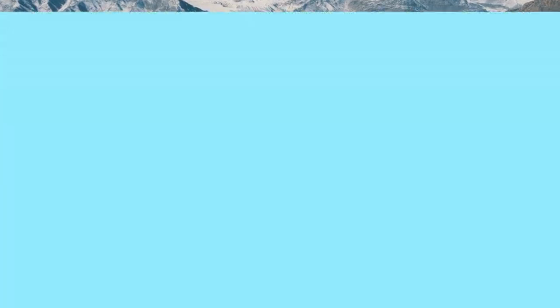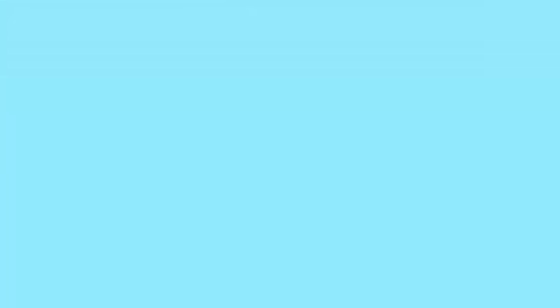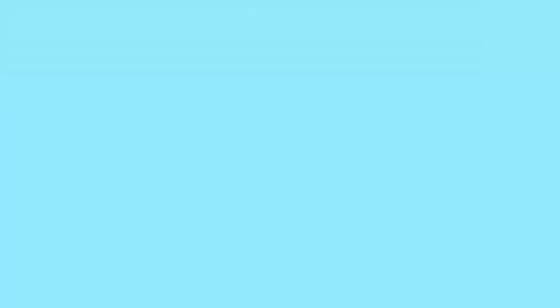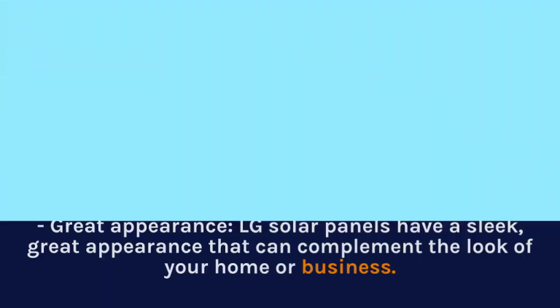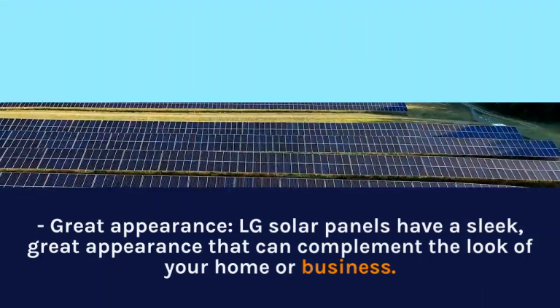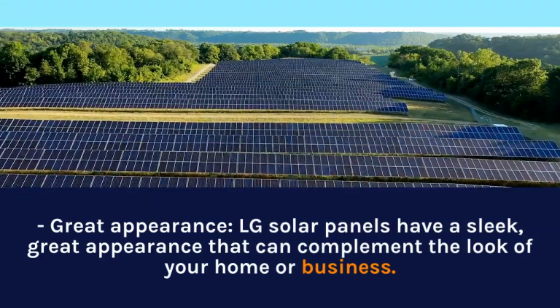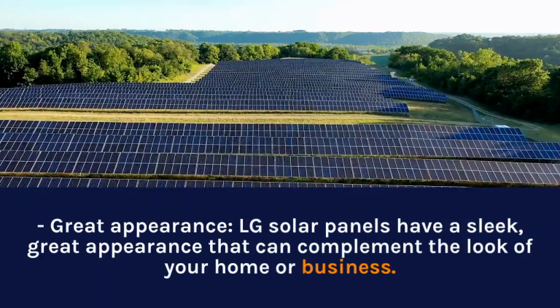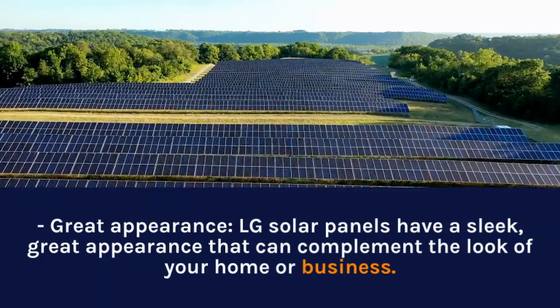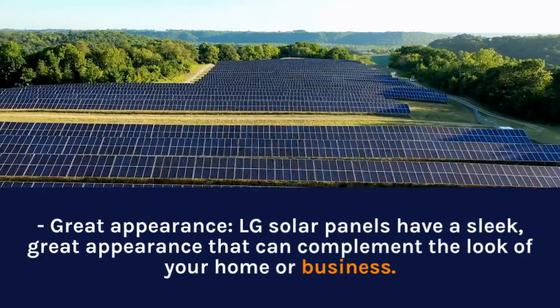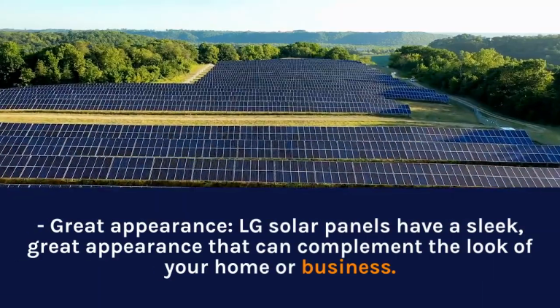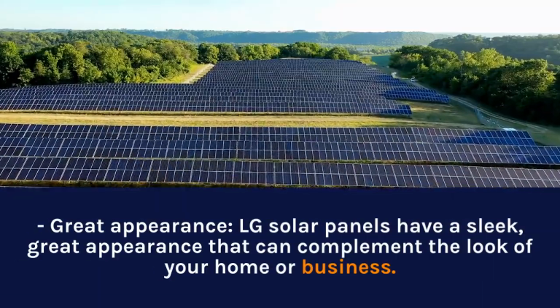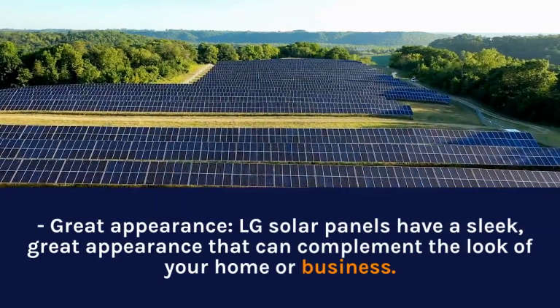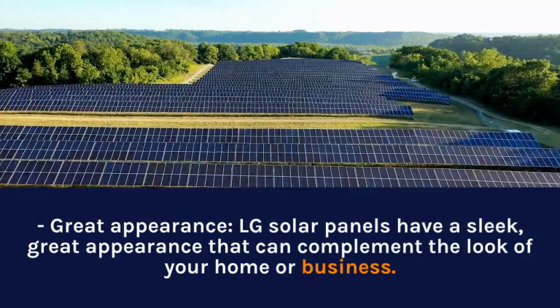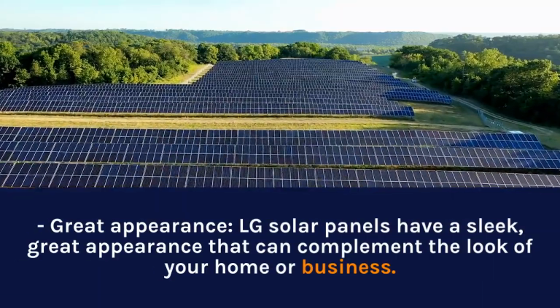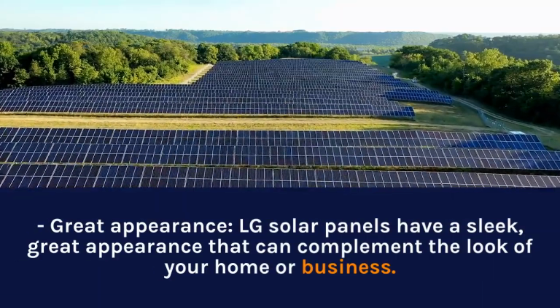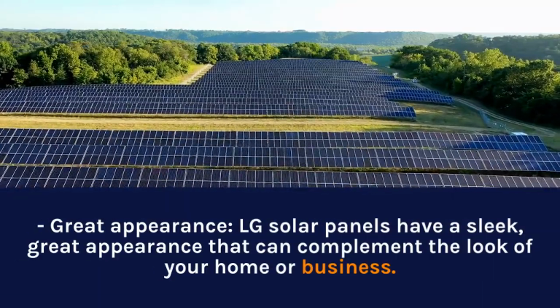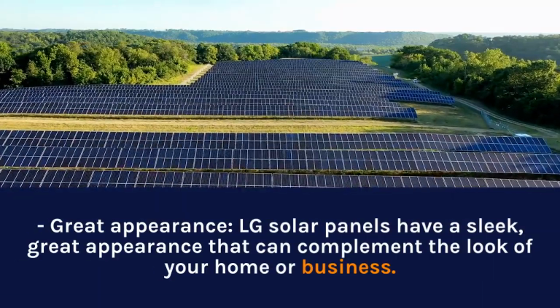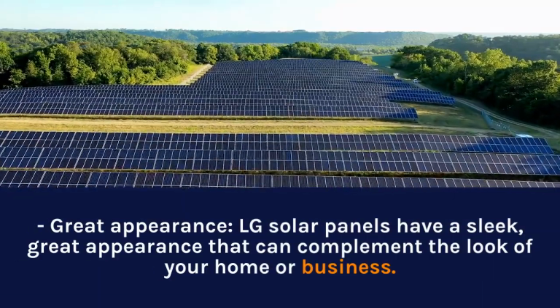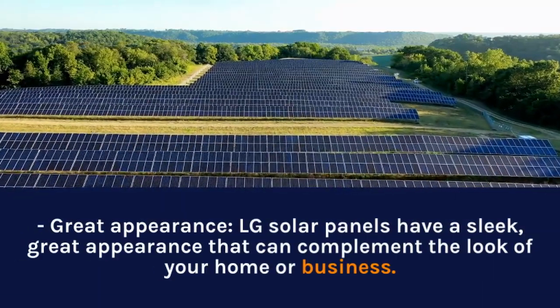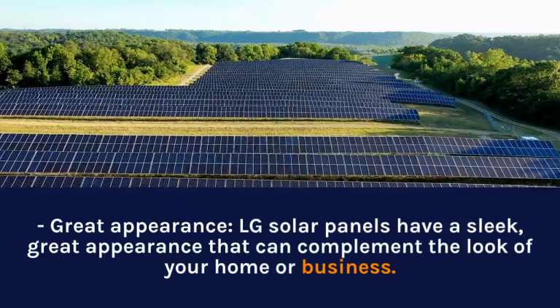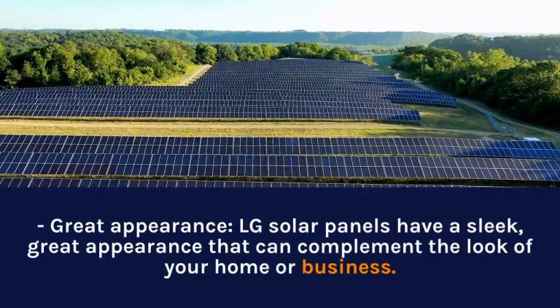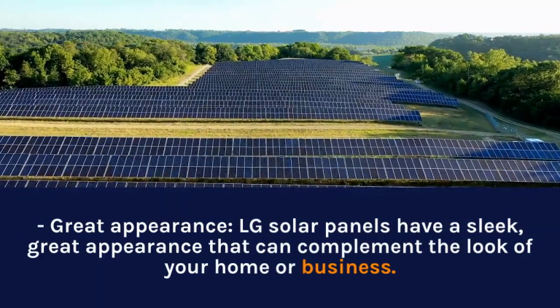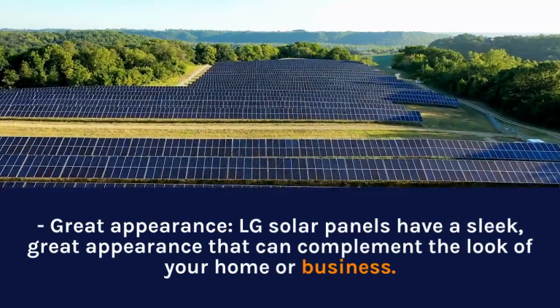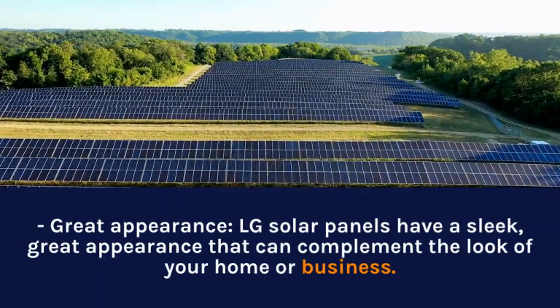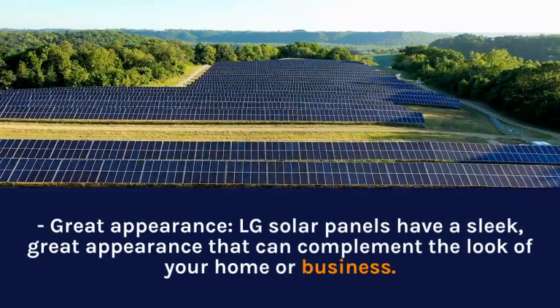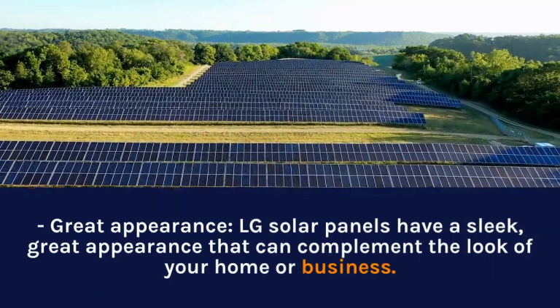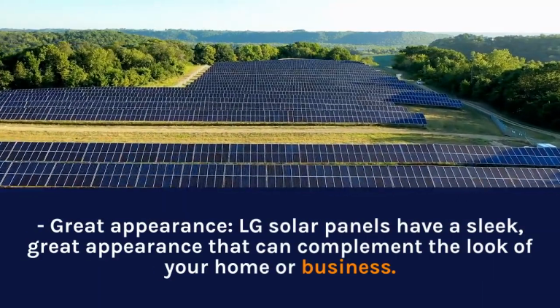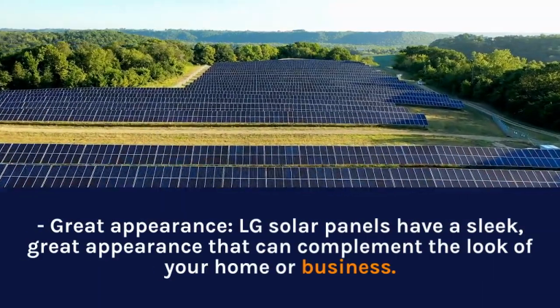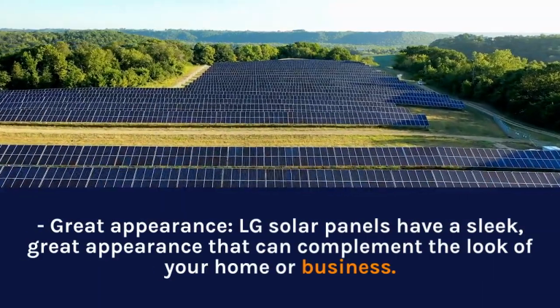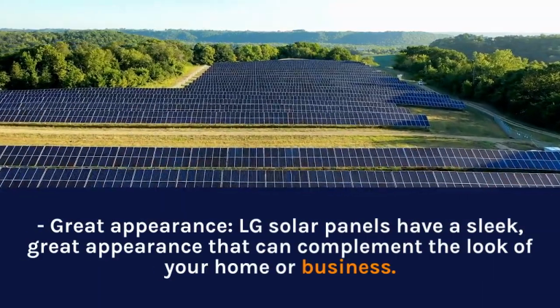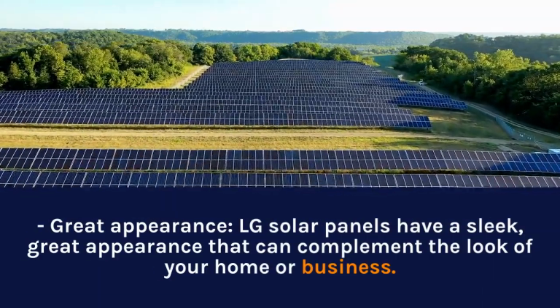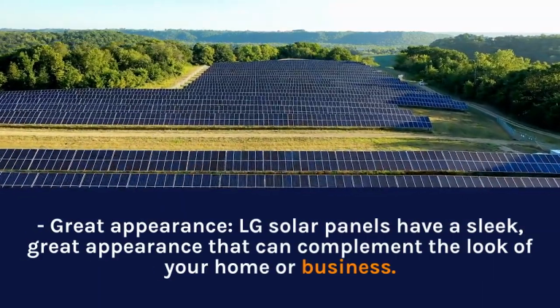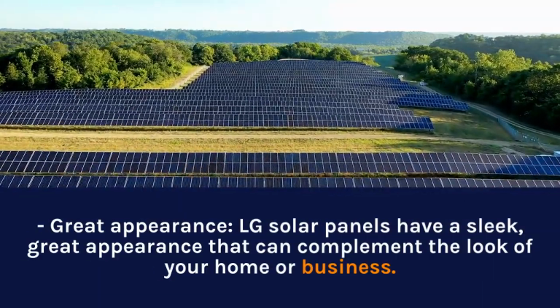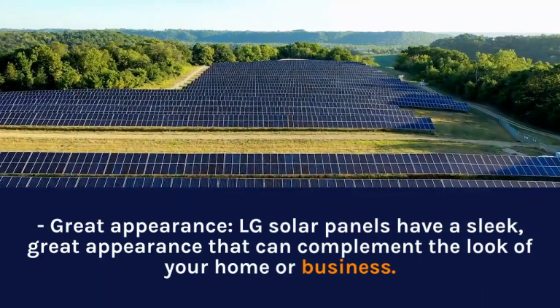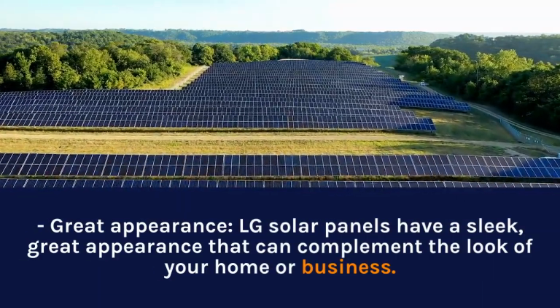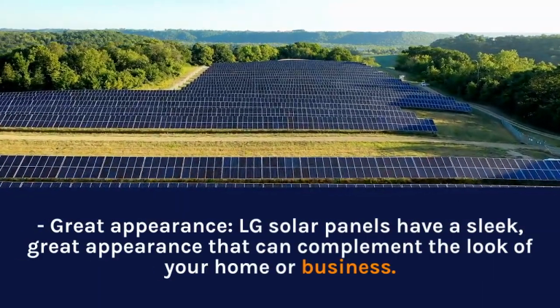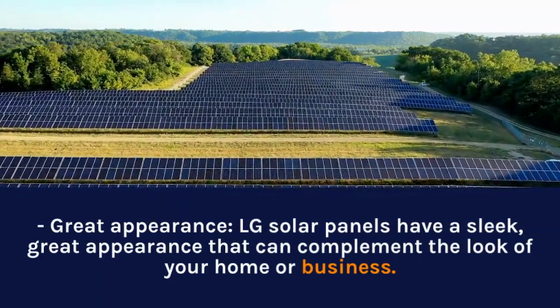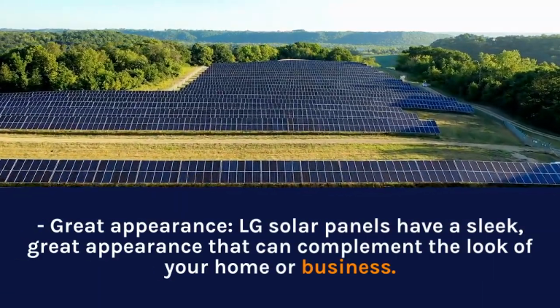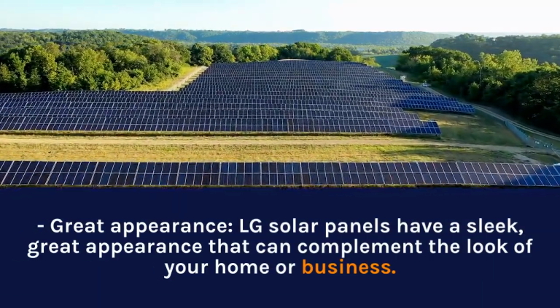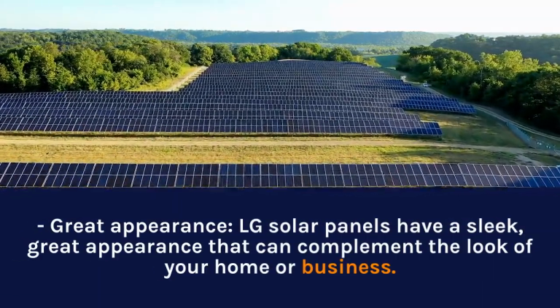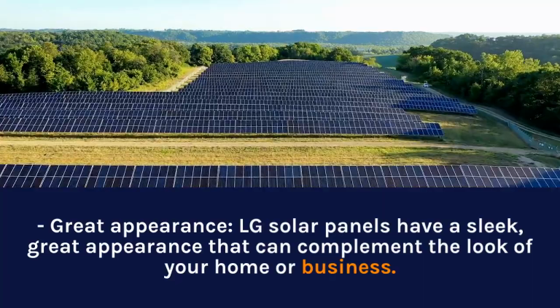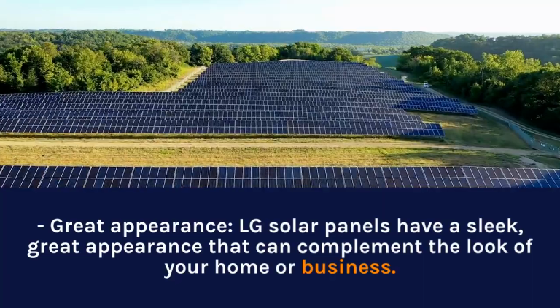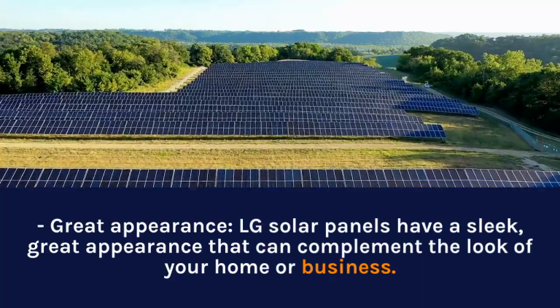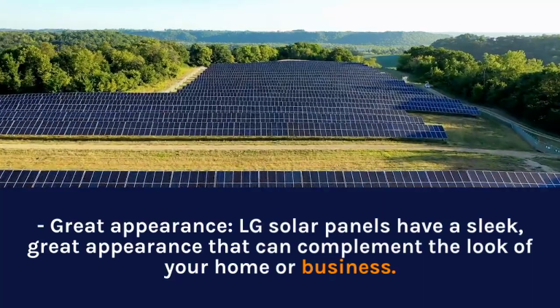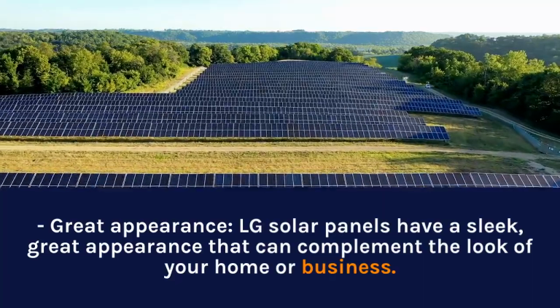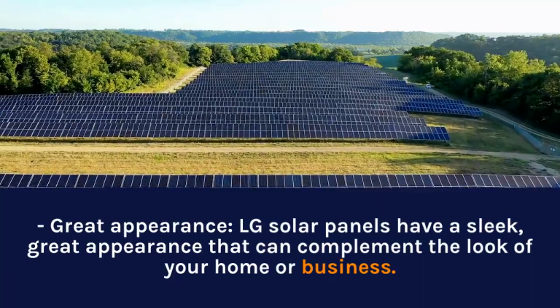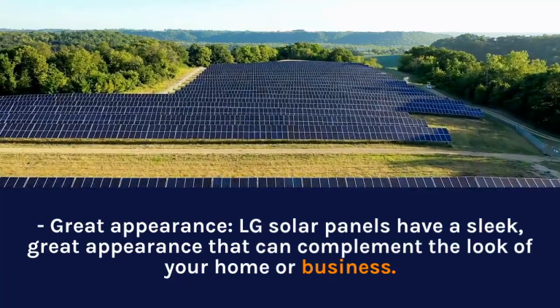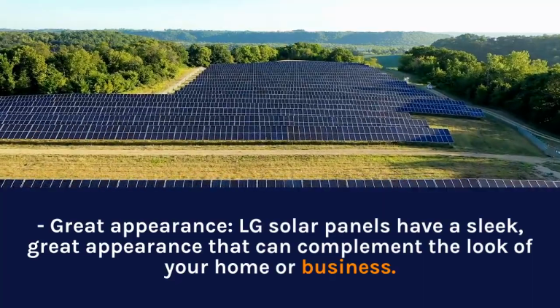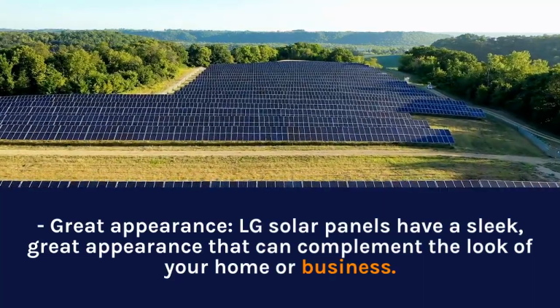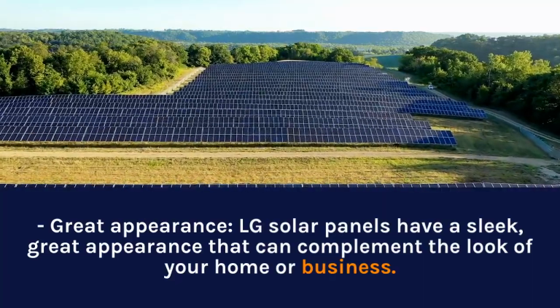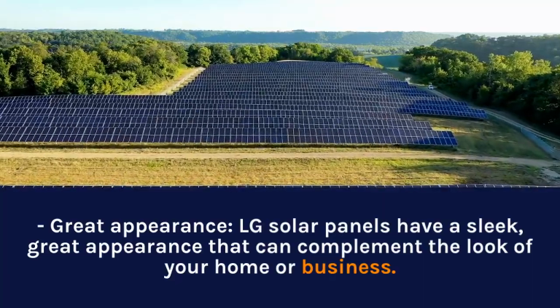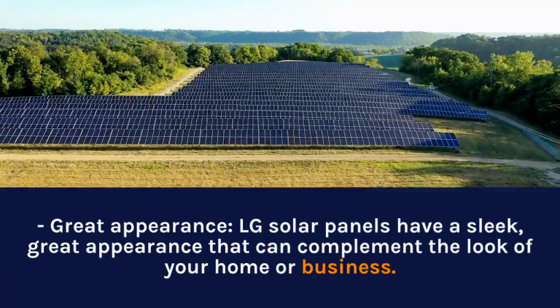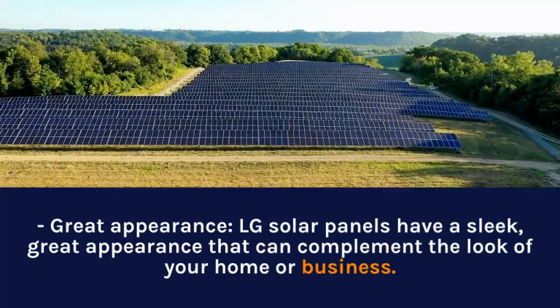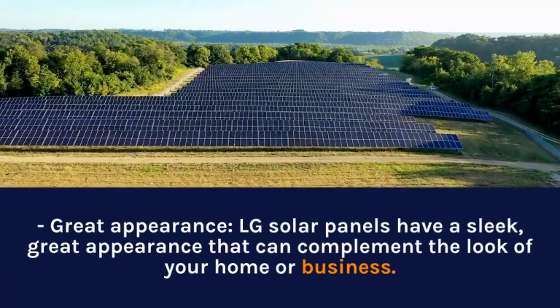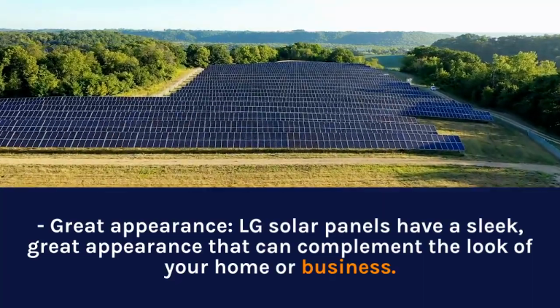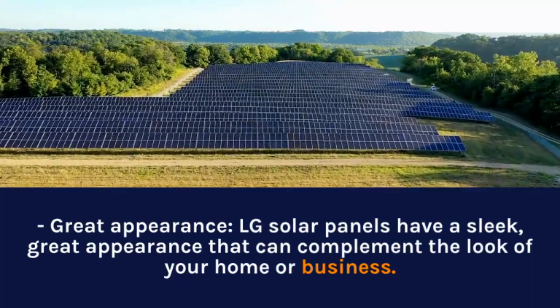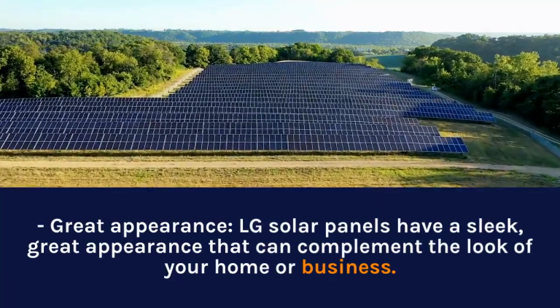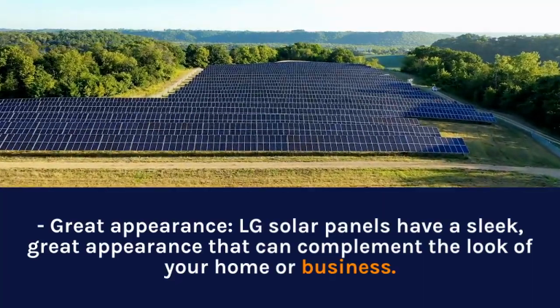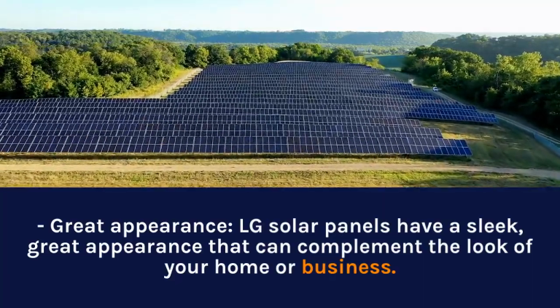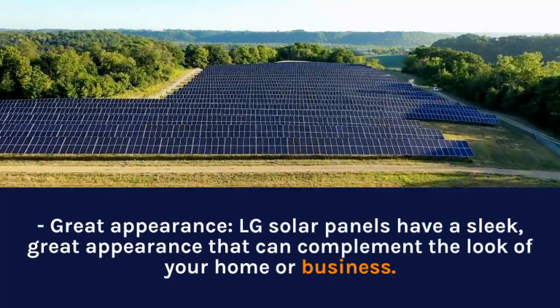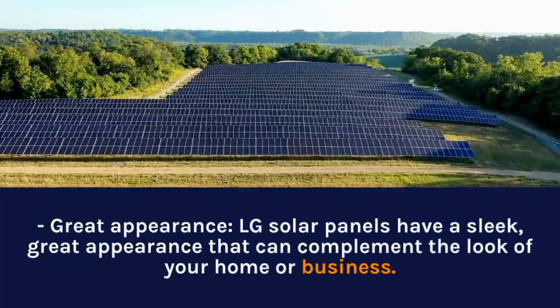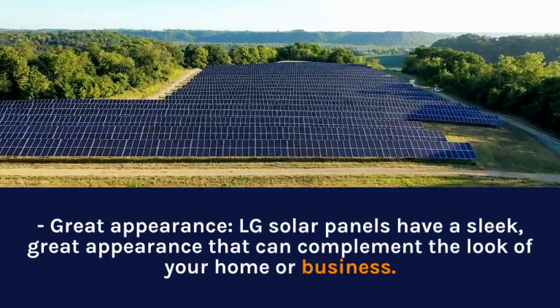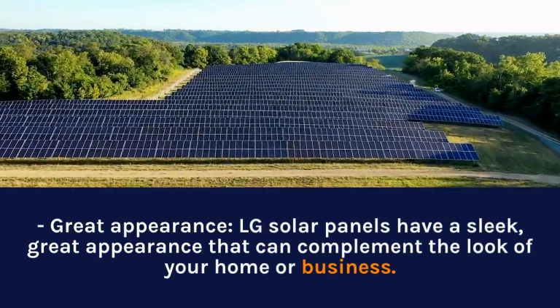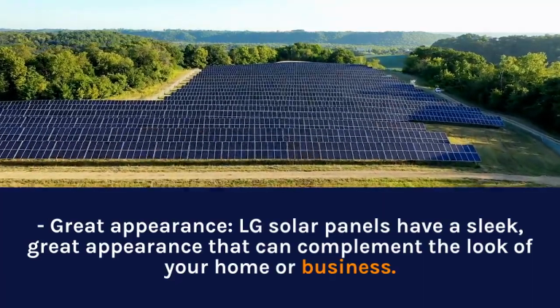LG solar panels also have a great appearance — a sleek design that can complement the look of your home or business.